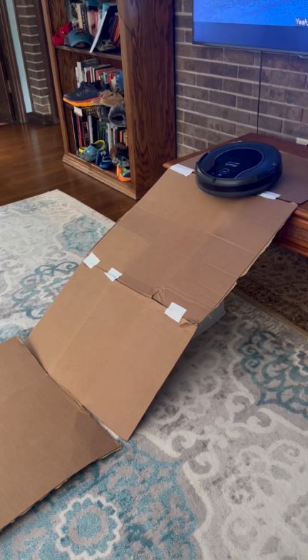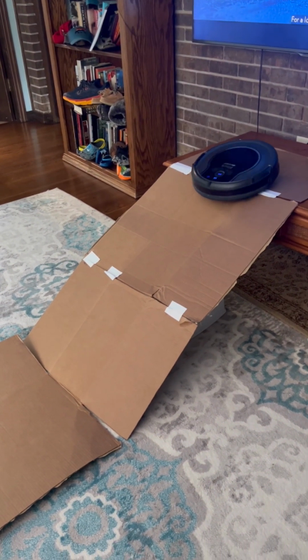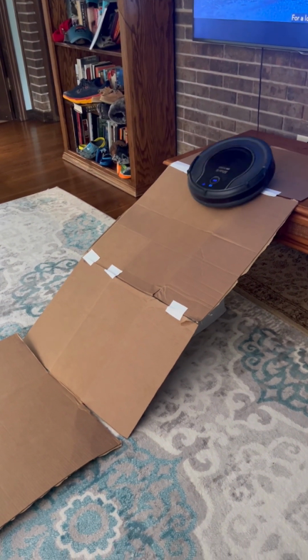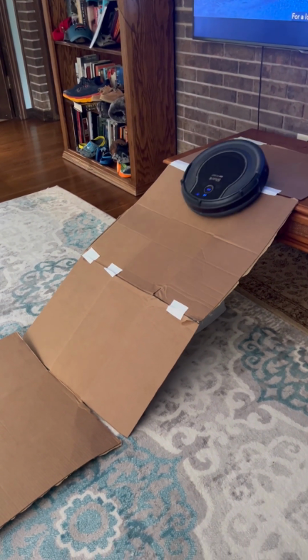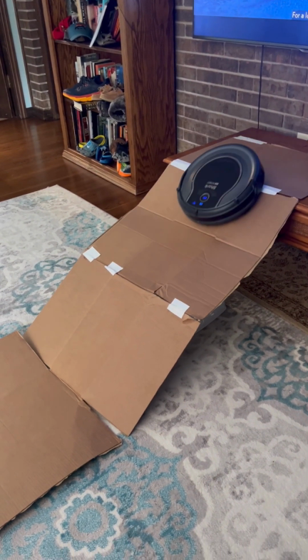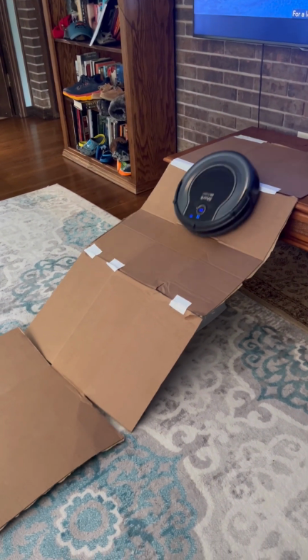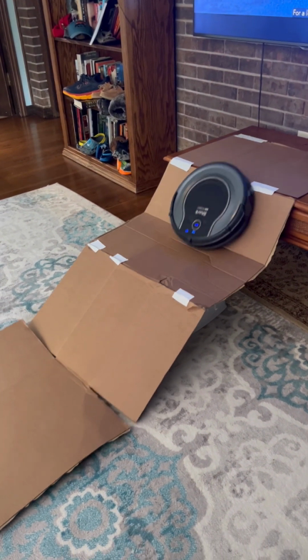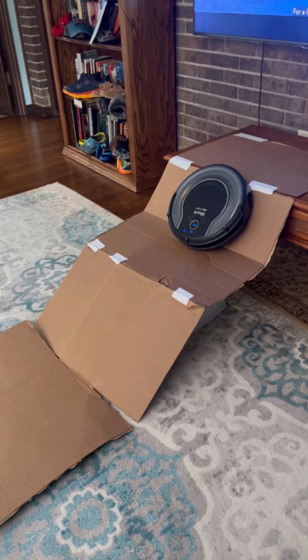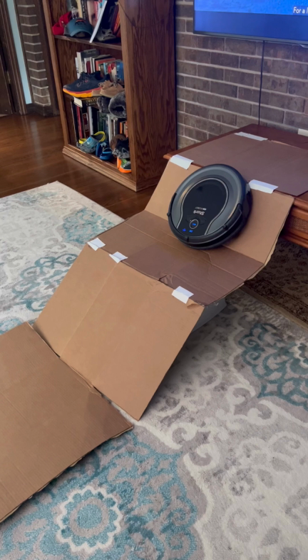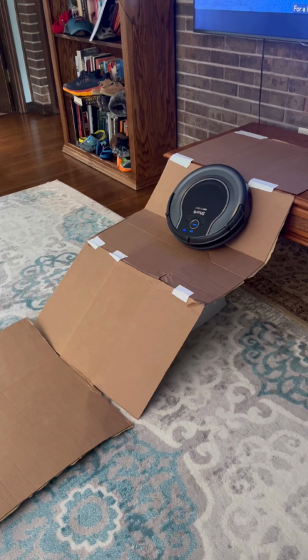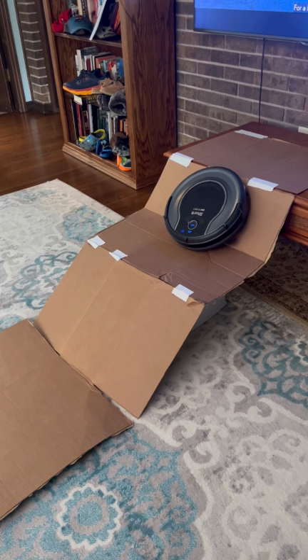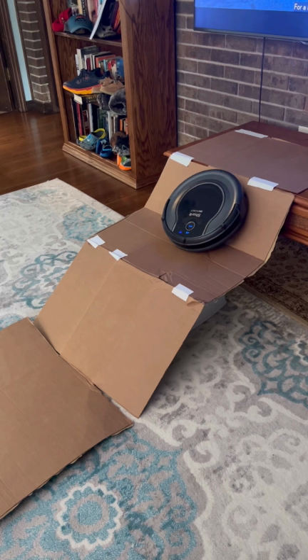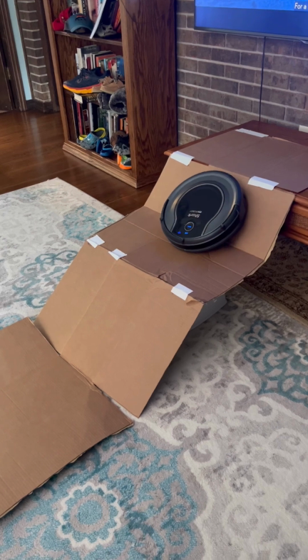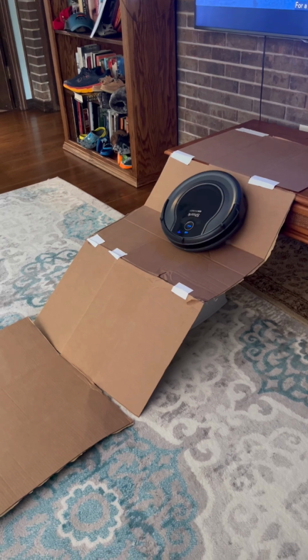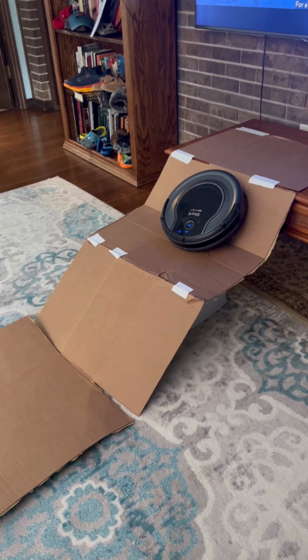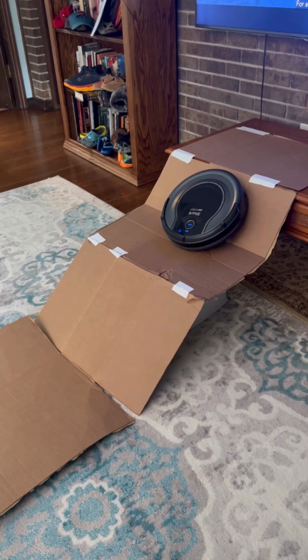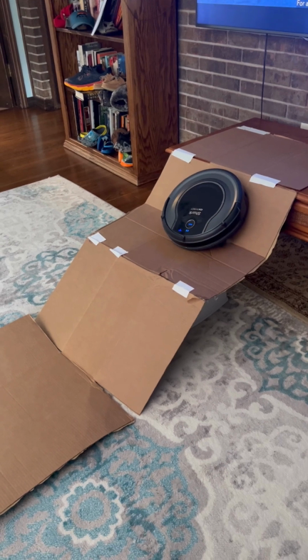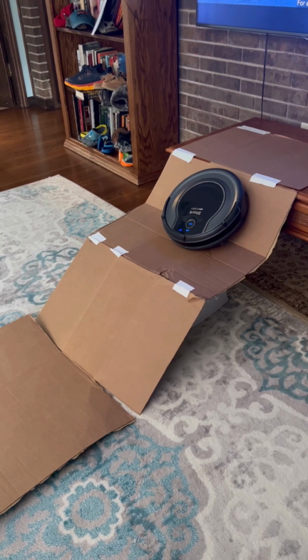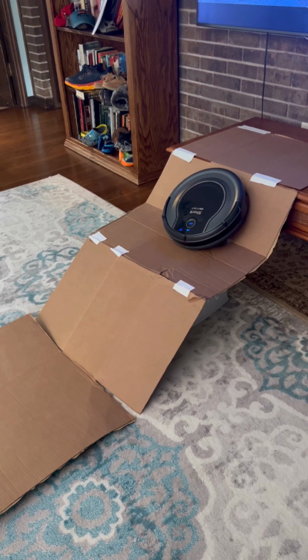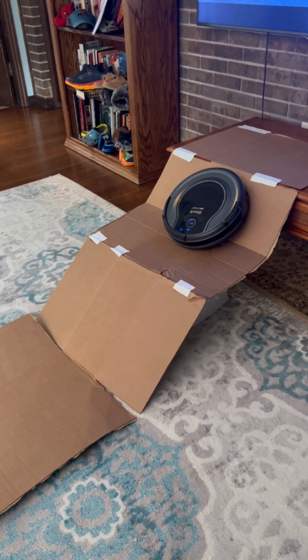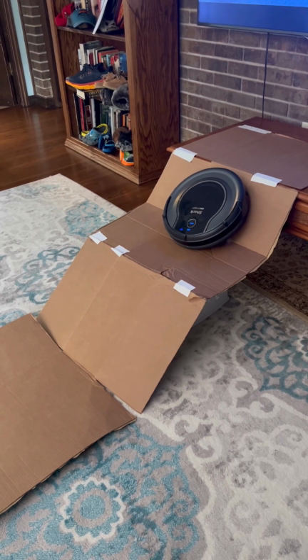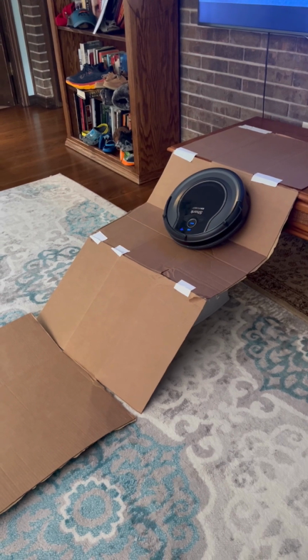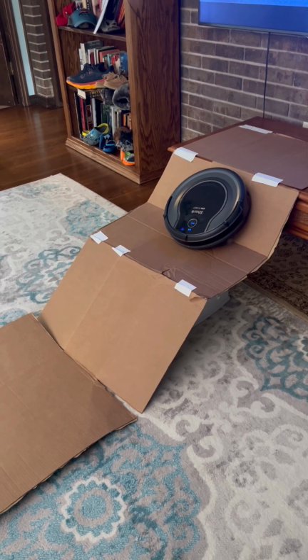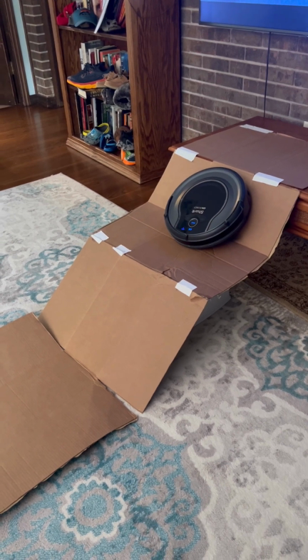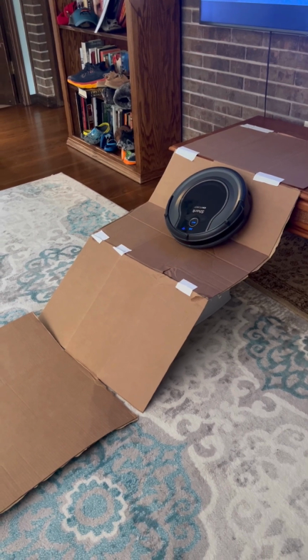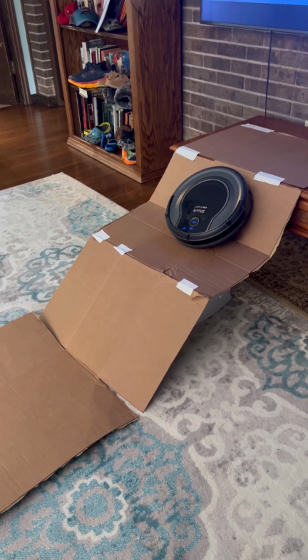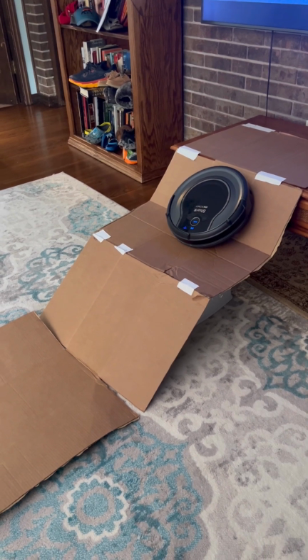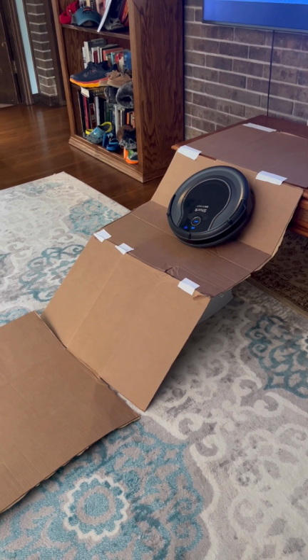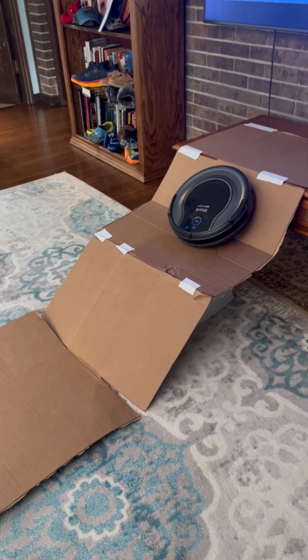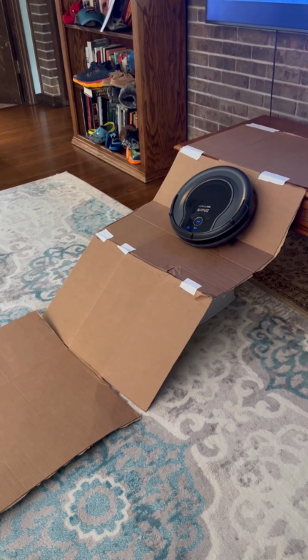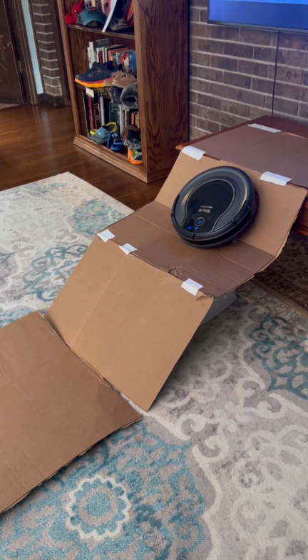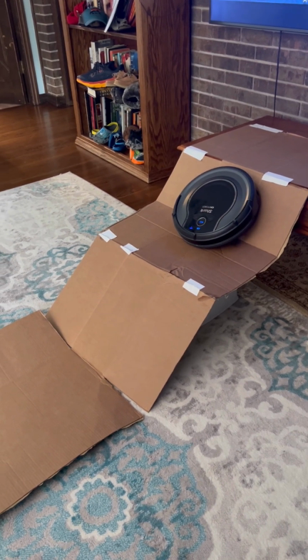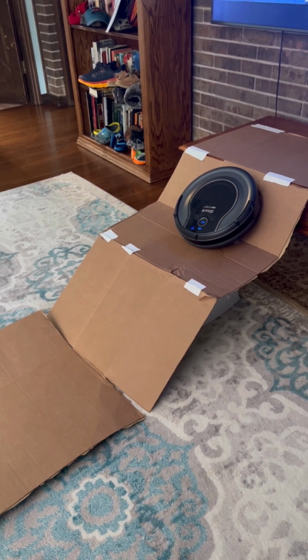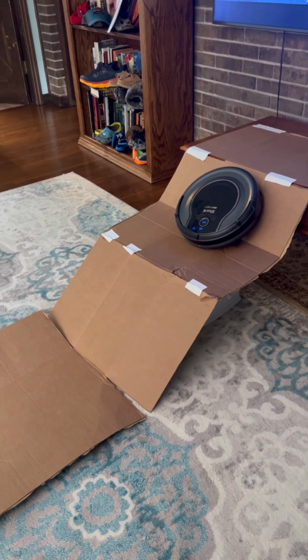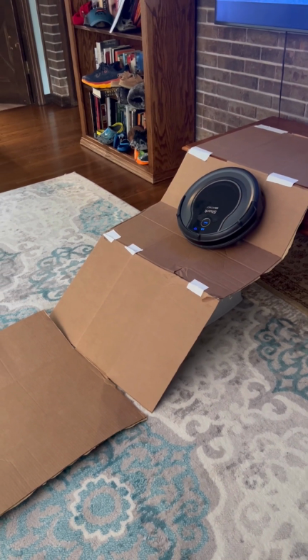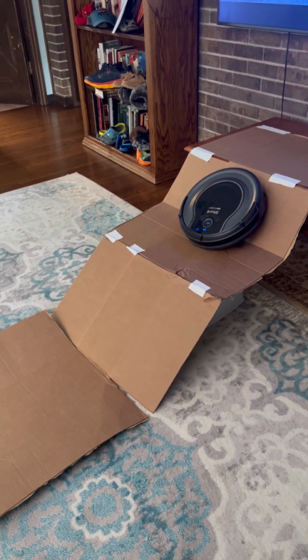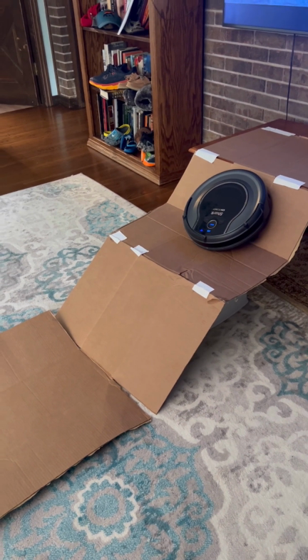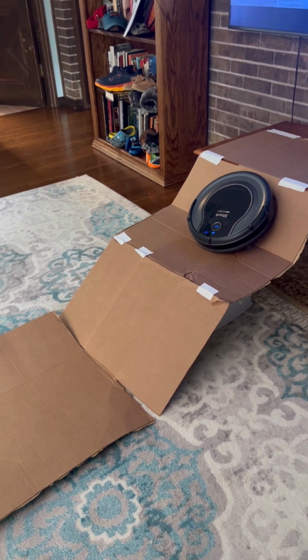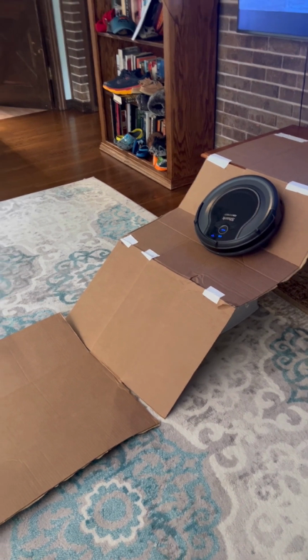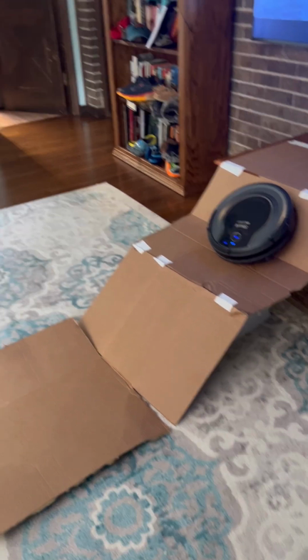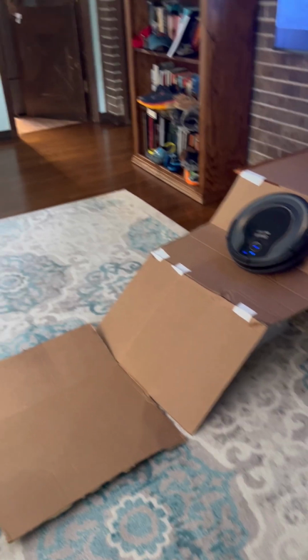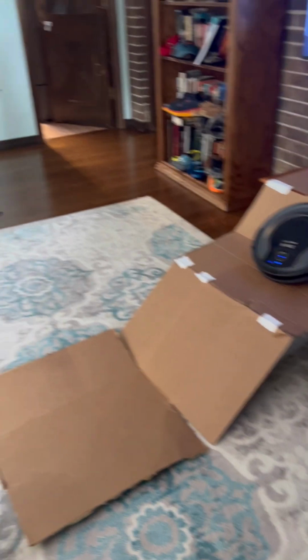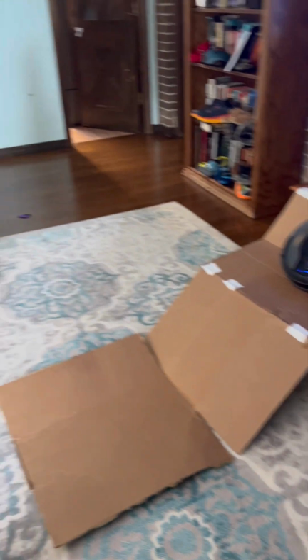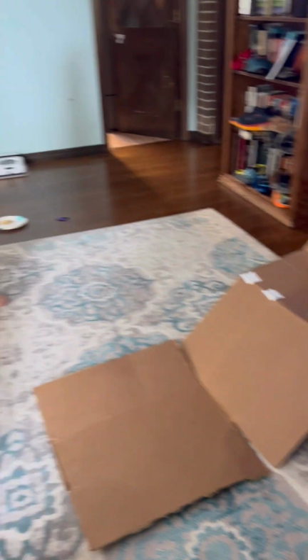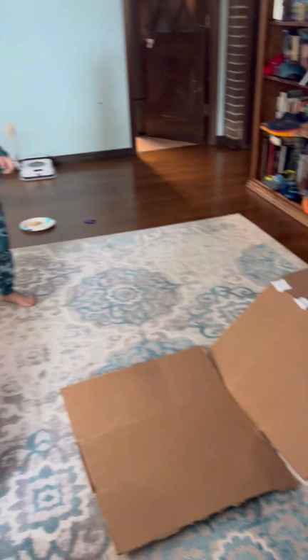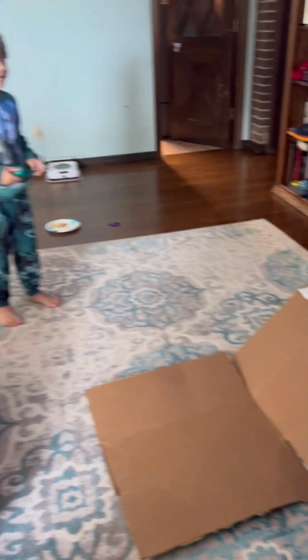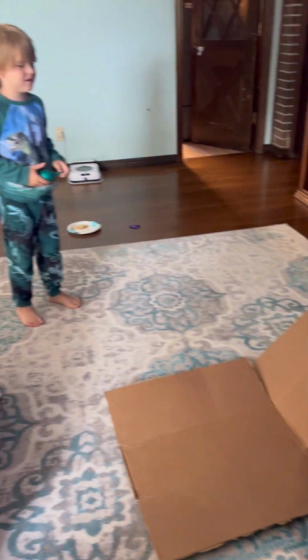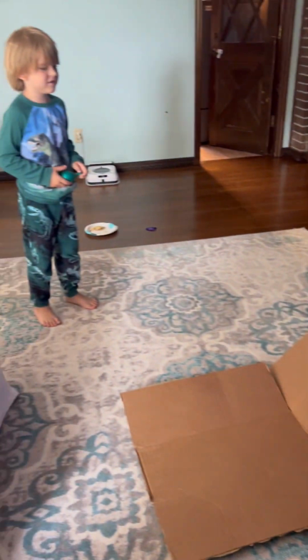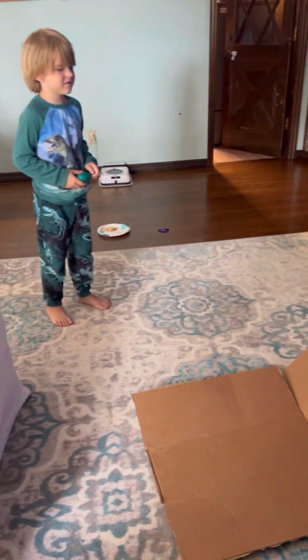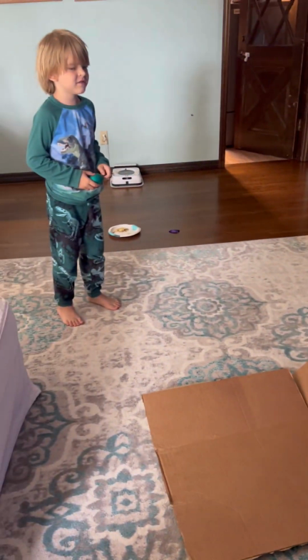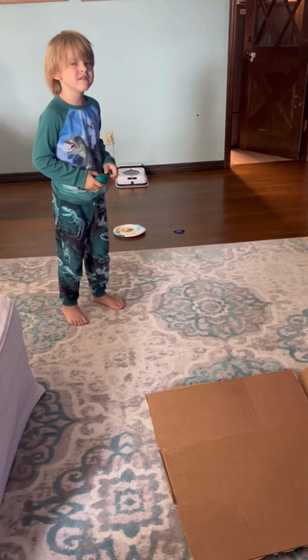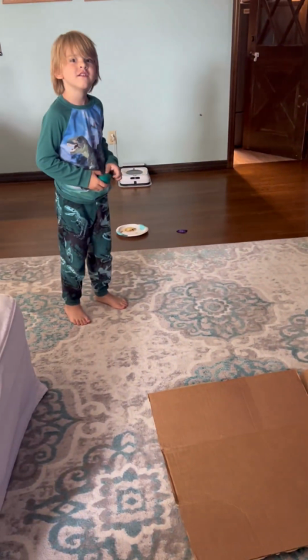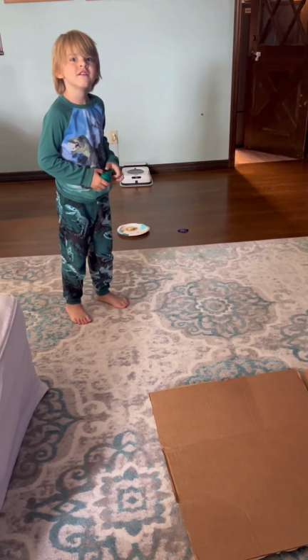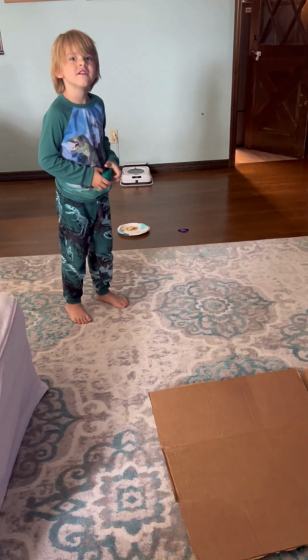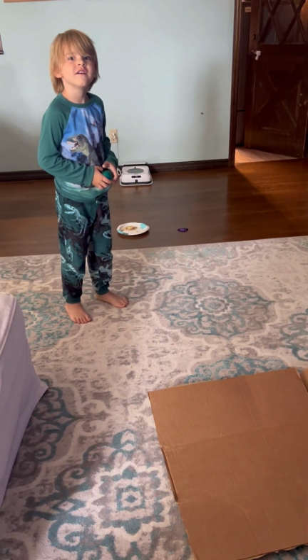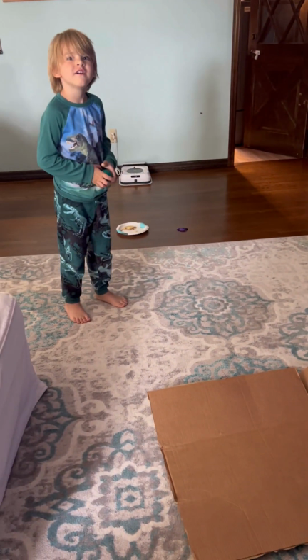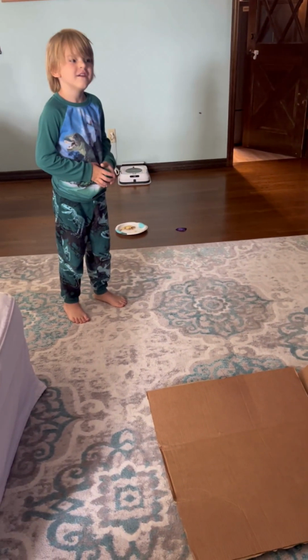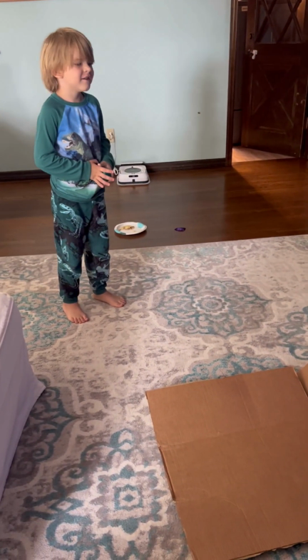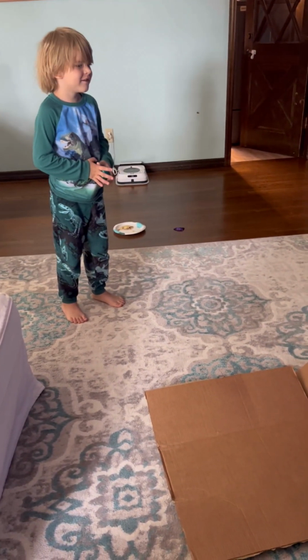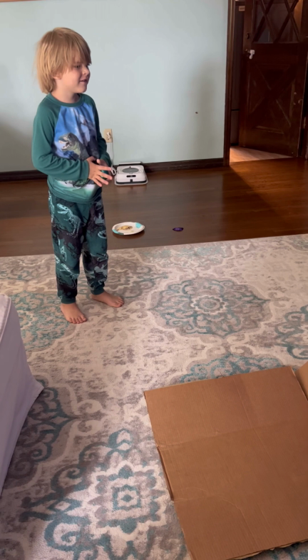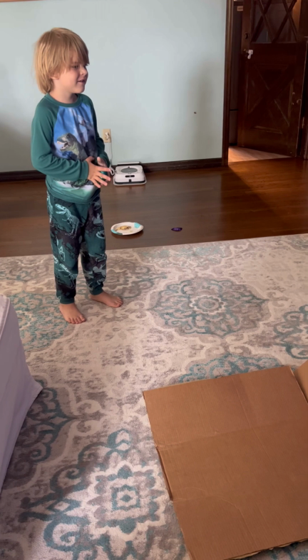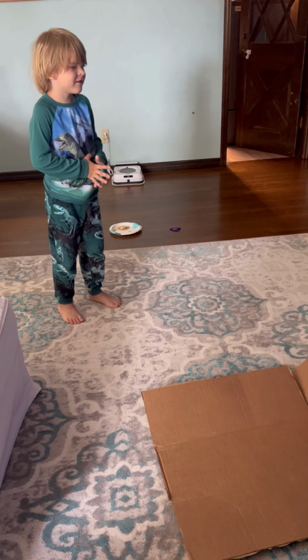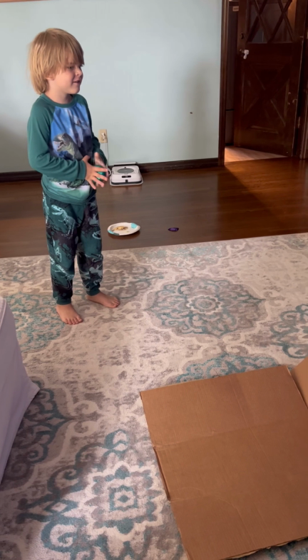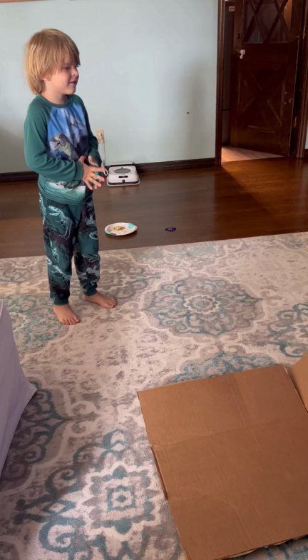Roomba! Oops. And I got stuck. Let's try again.